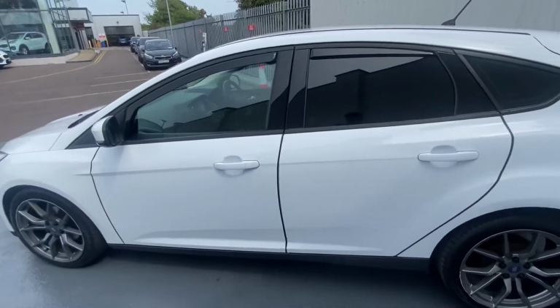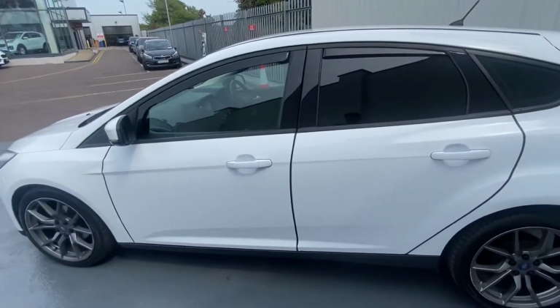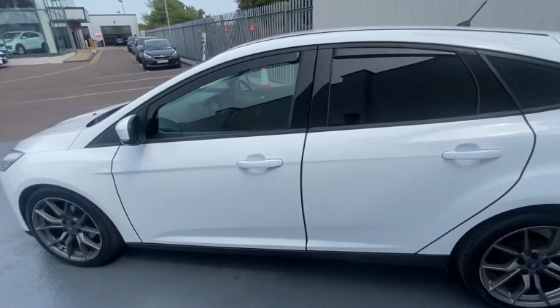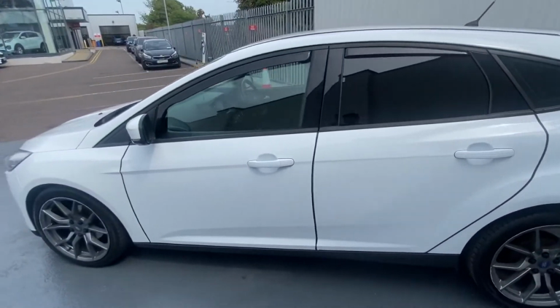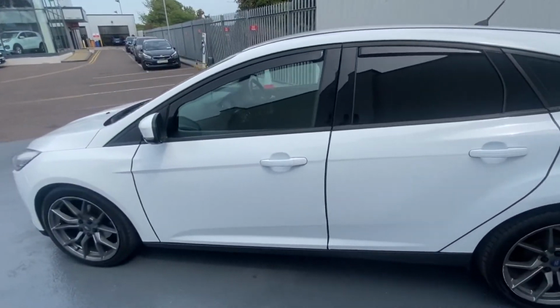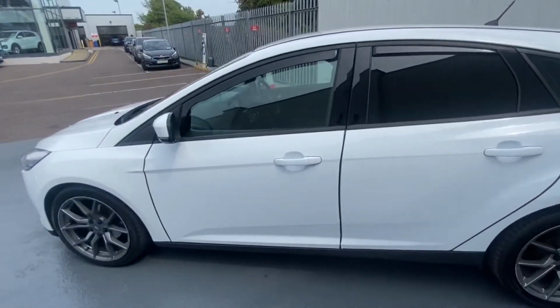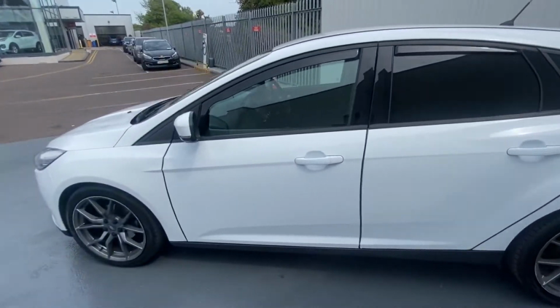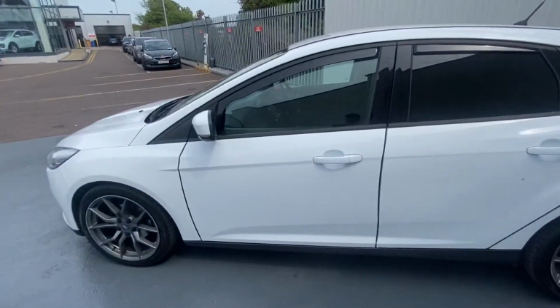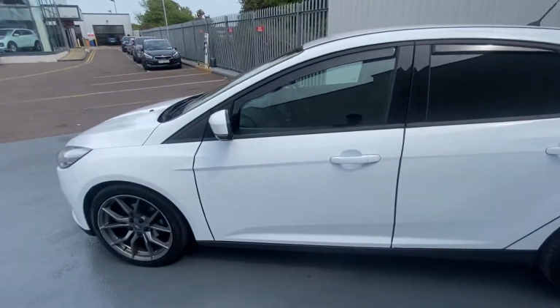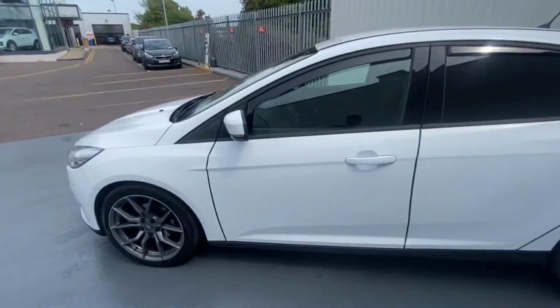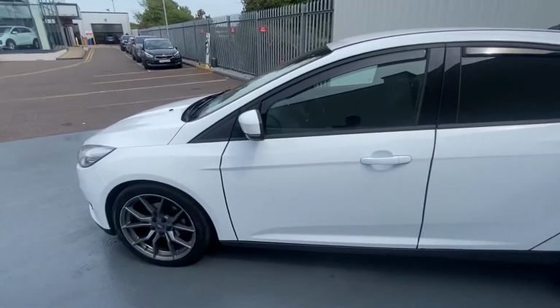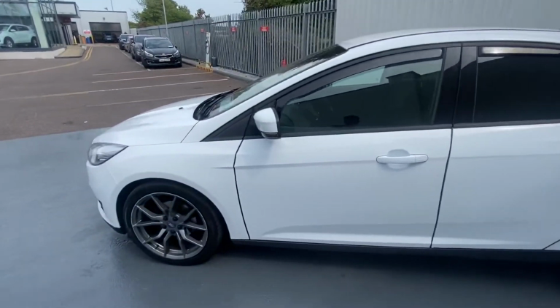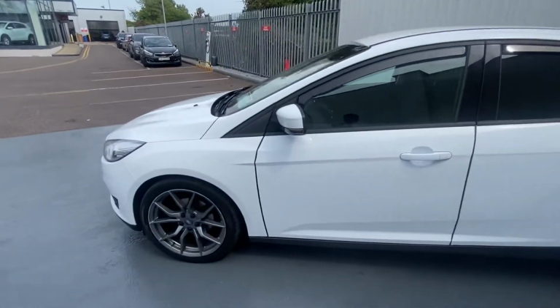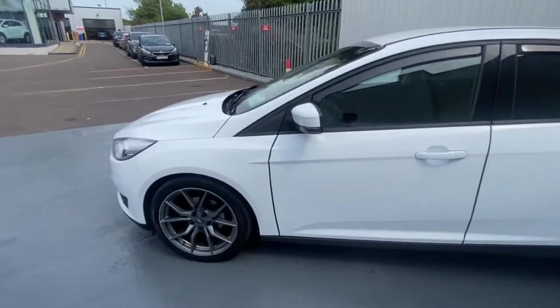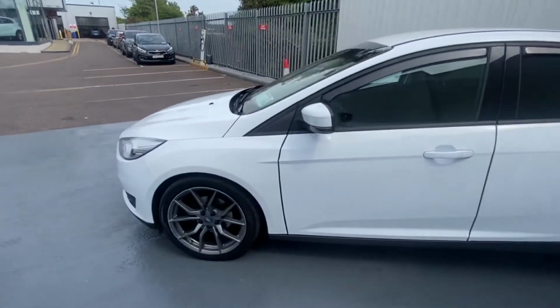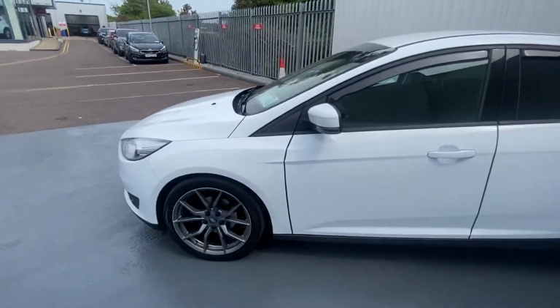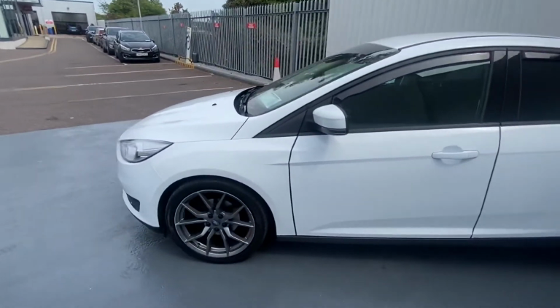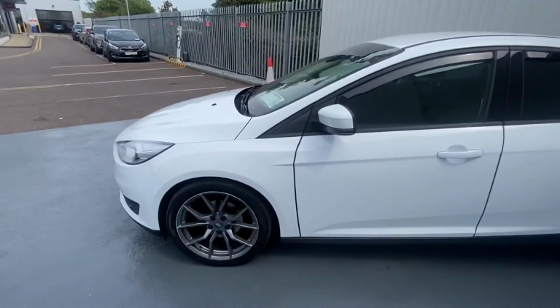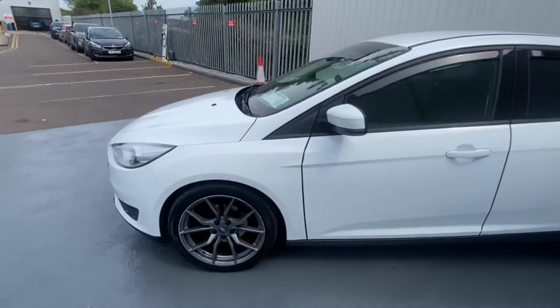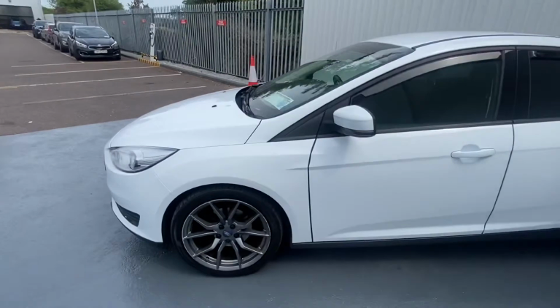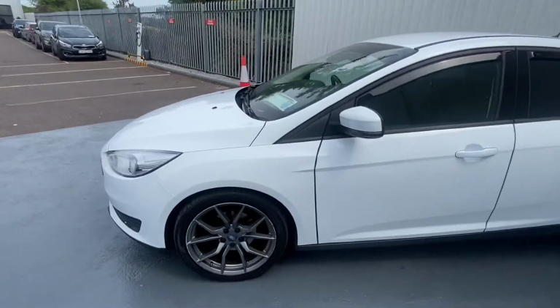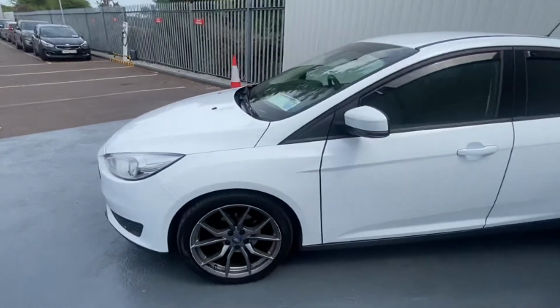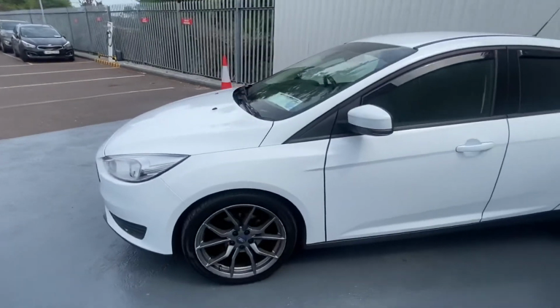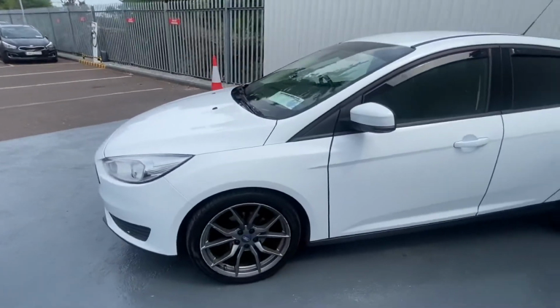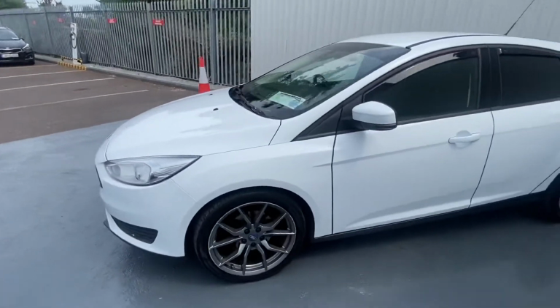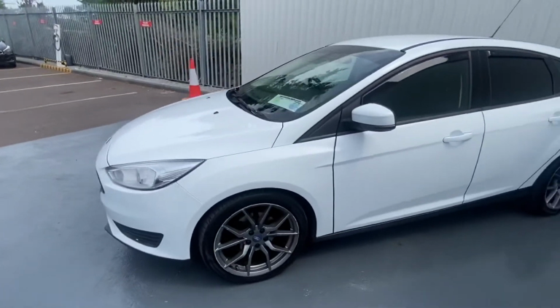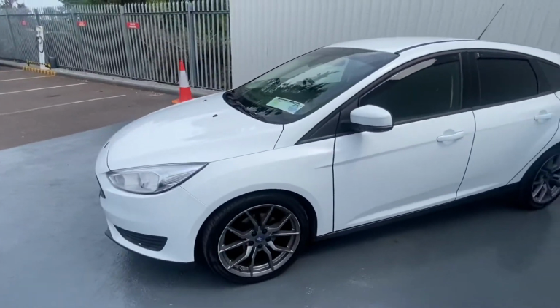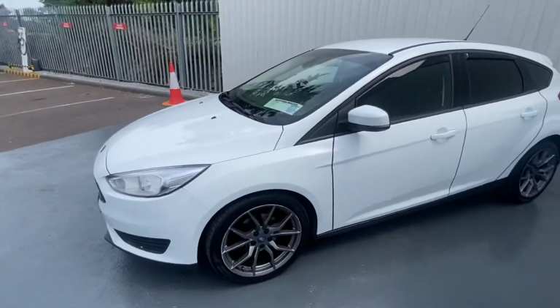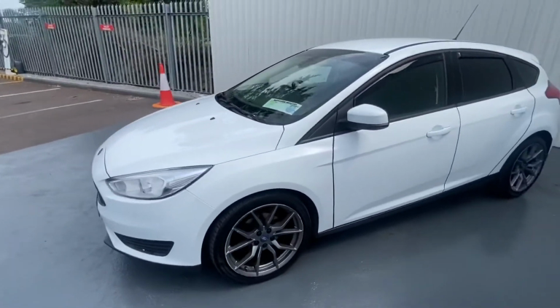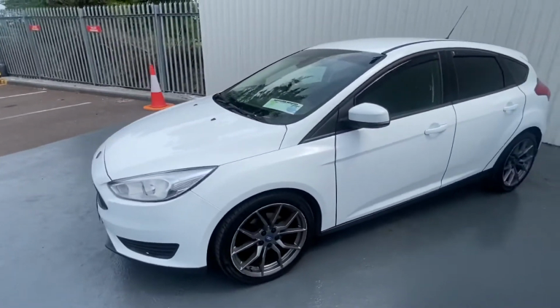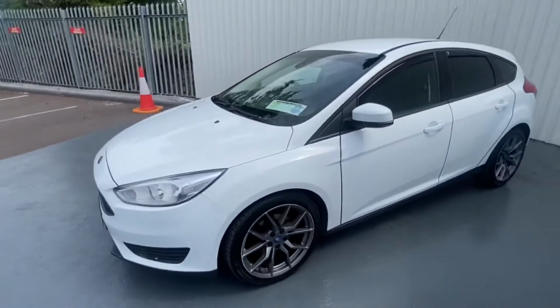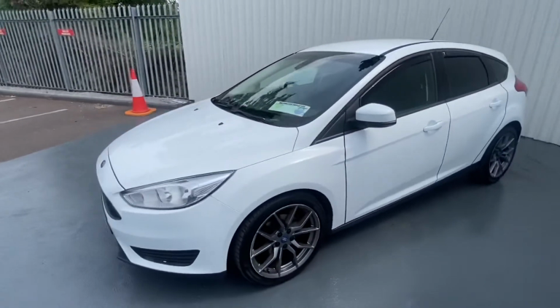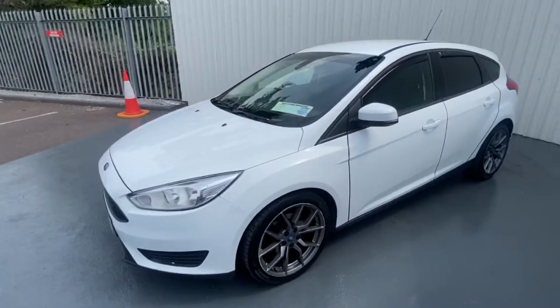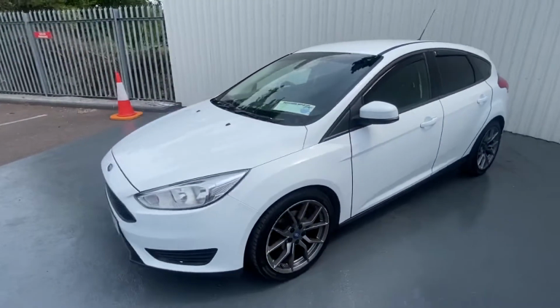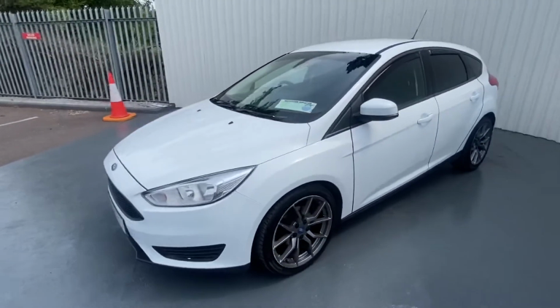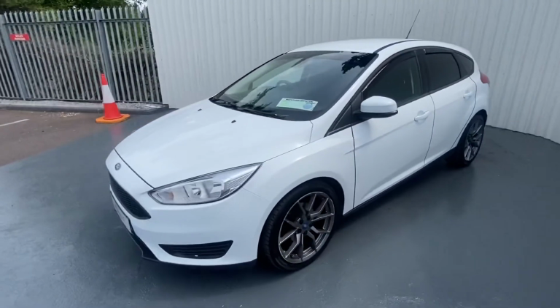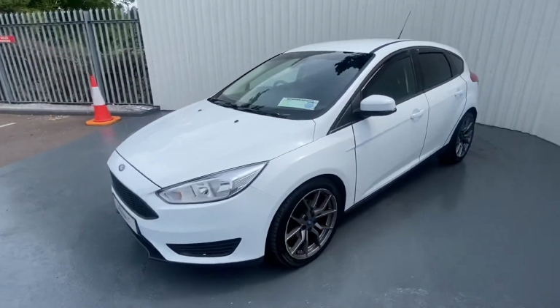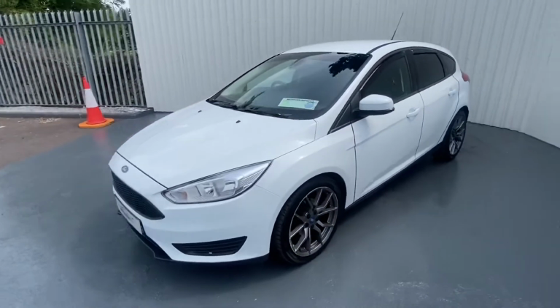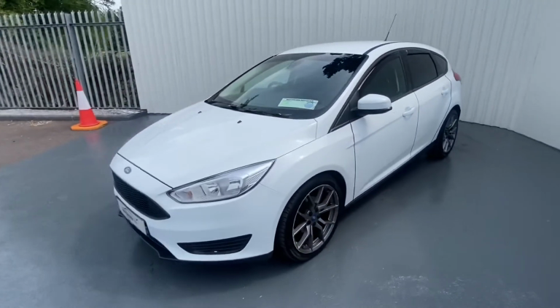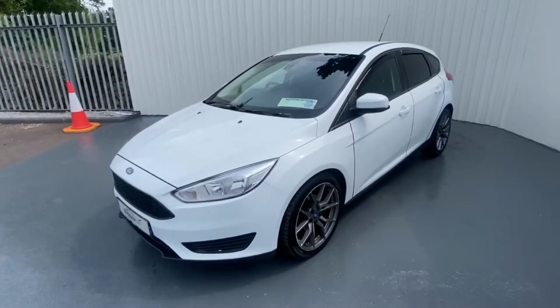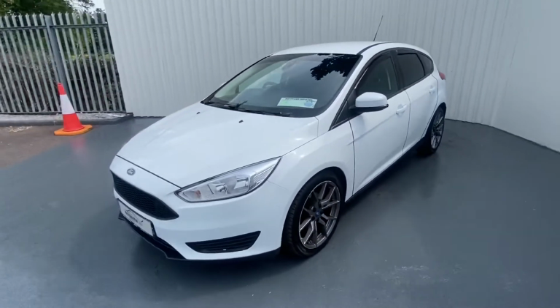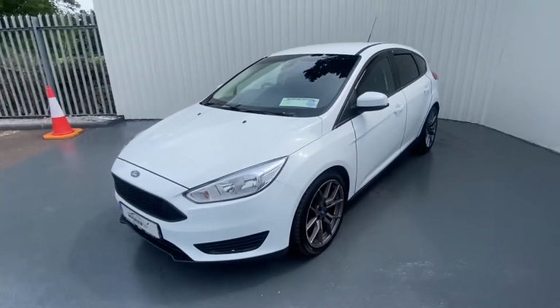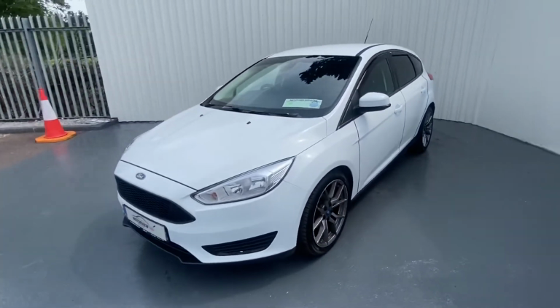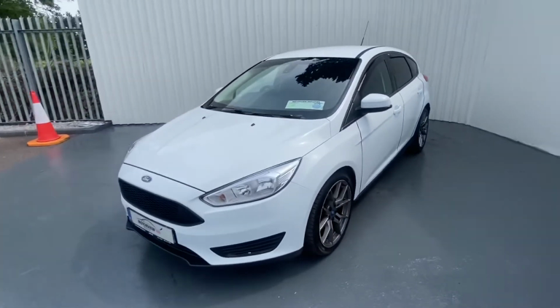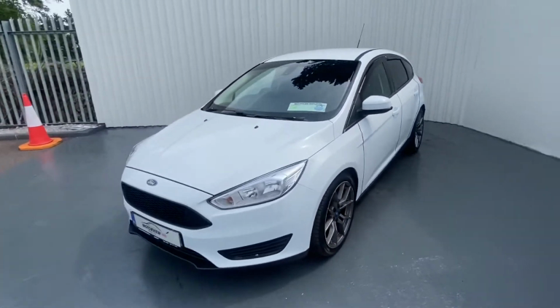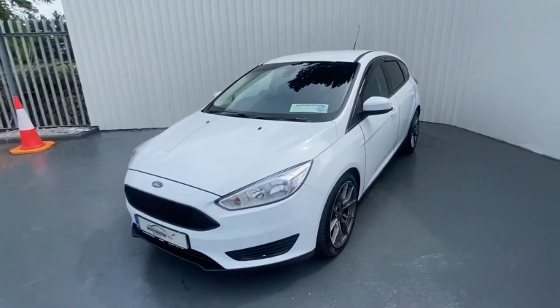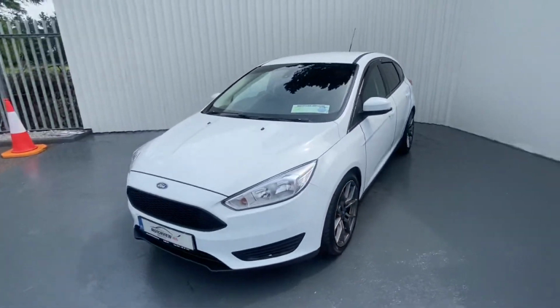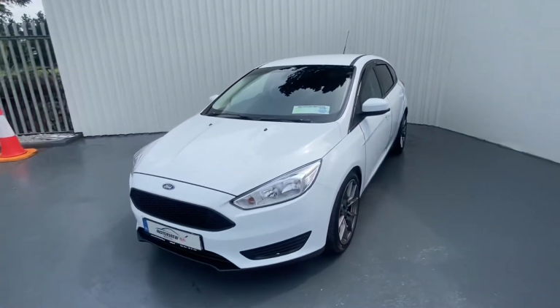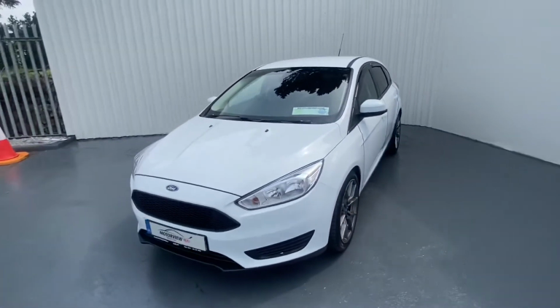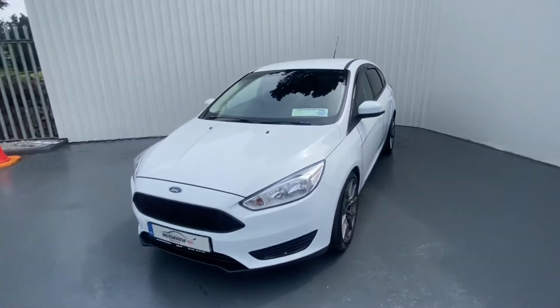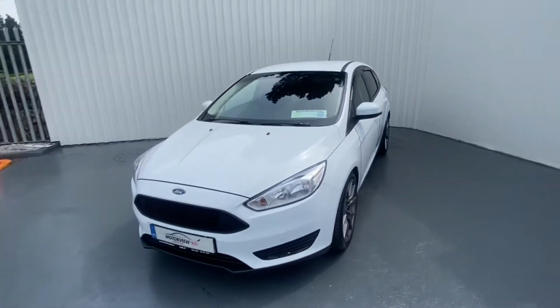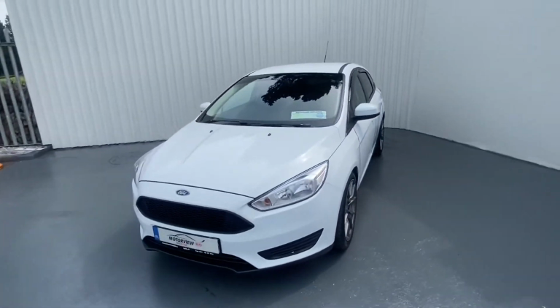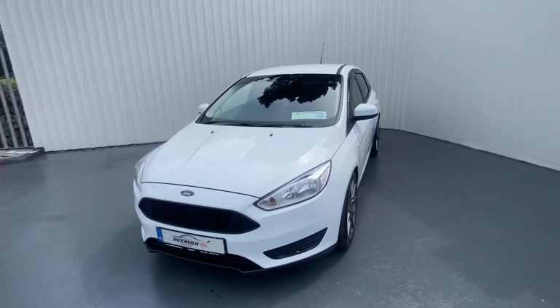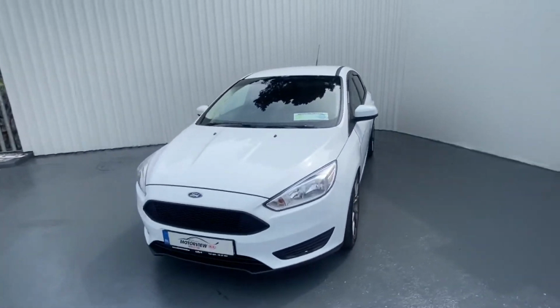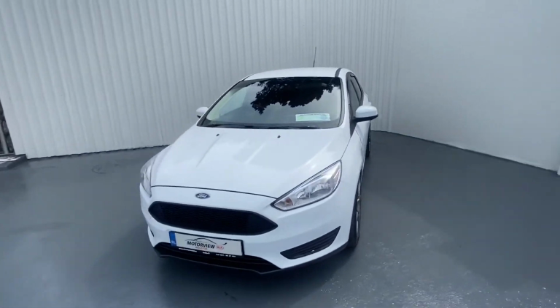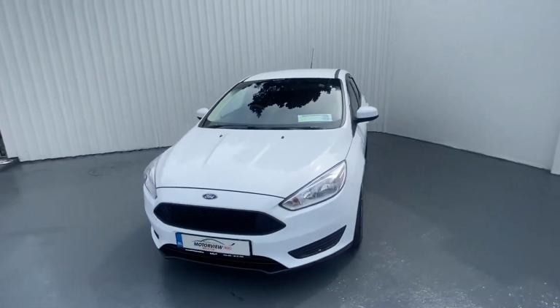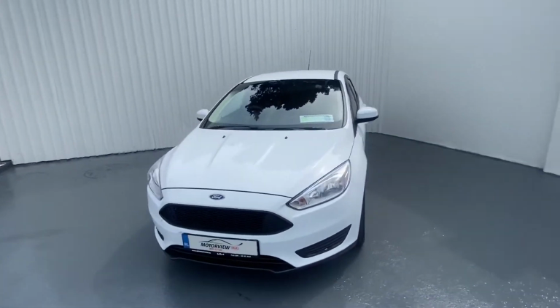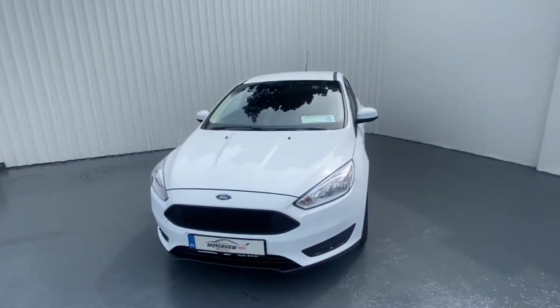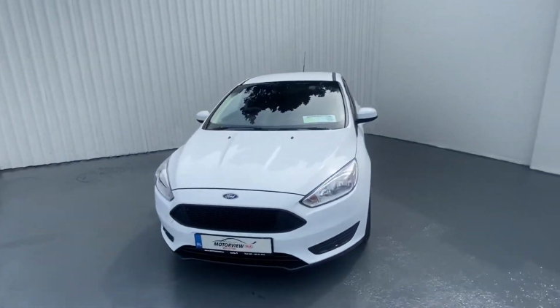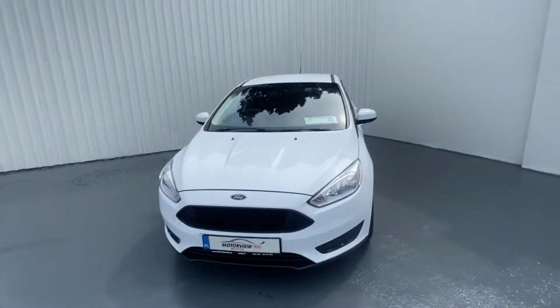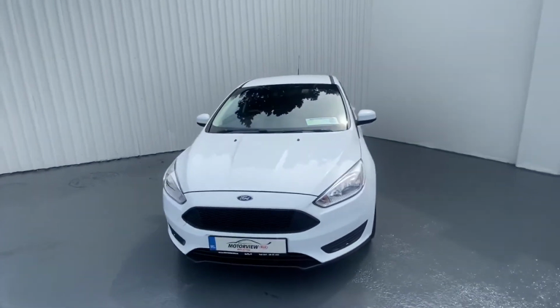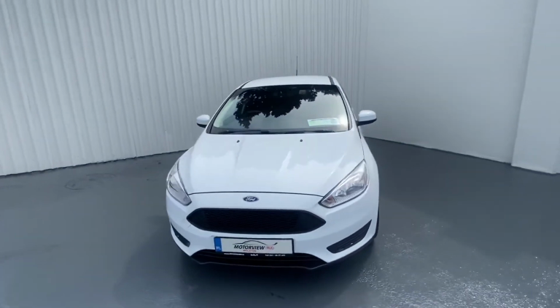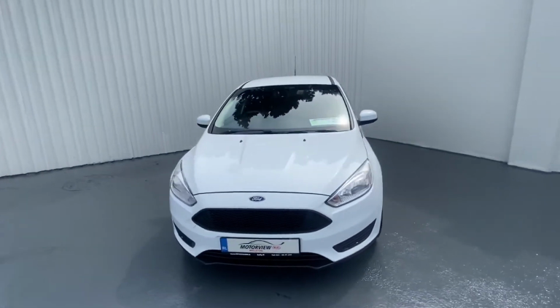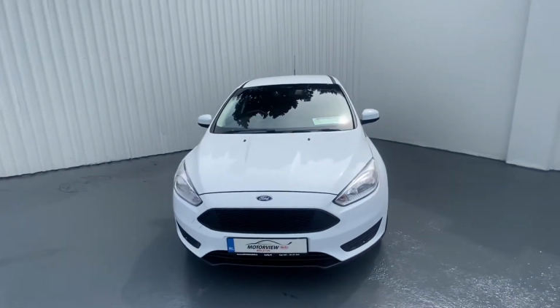Very nice car, very clean and well looked after. Now let's take a look at the inside.